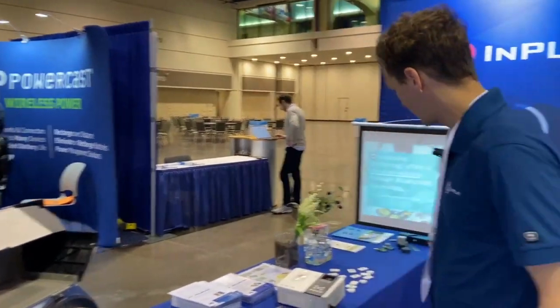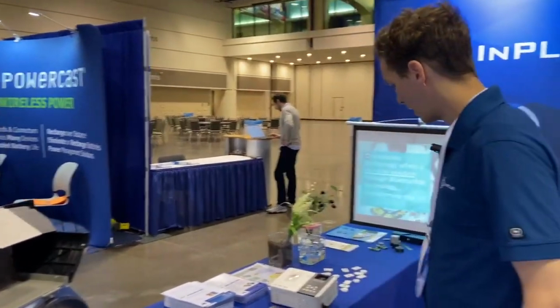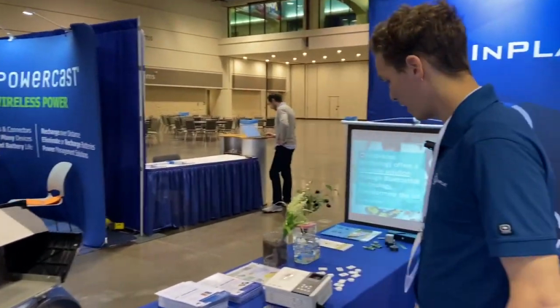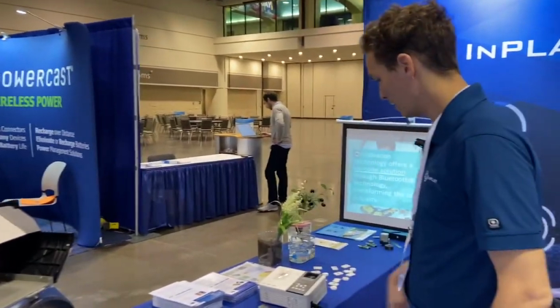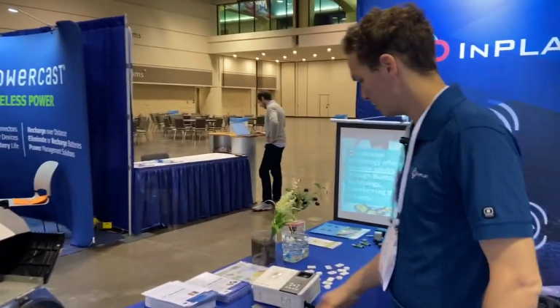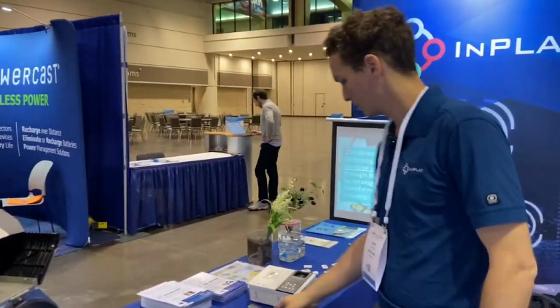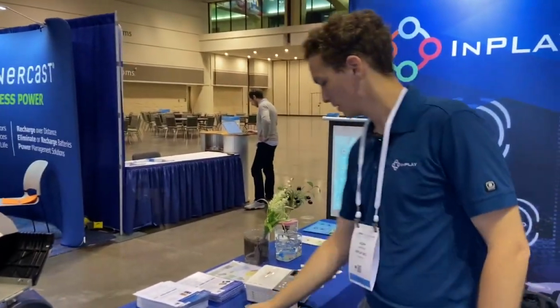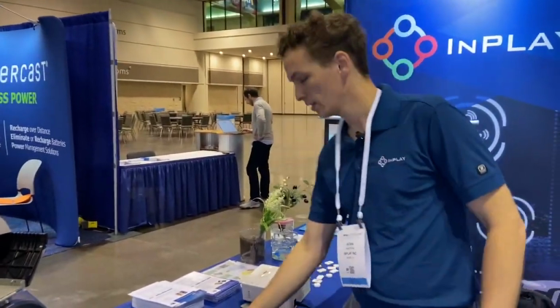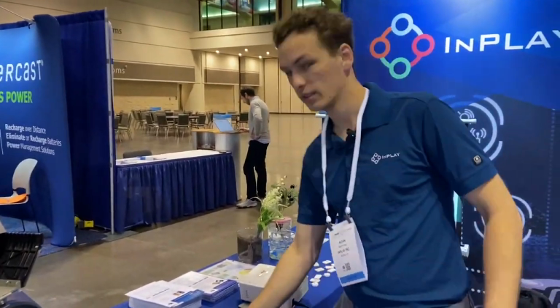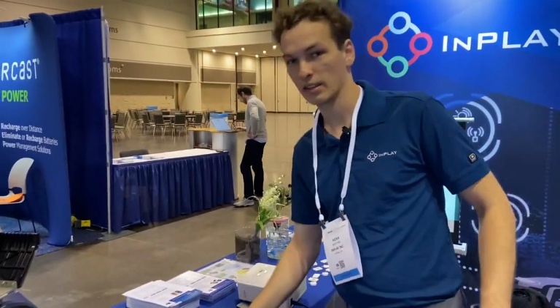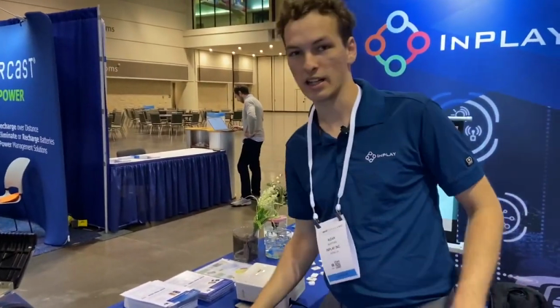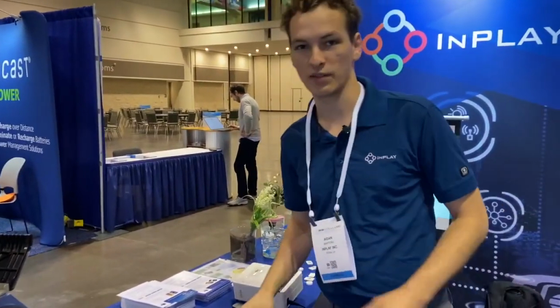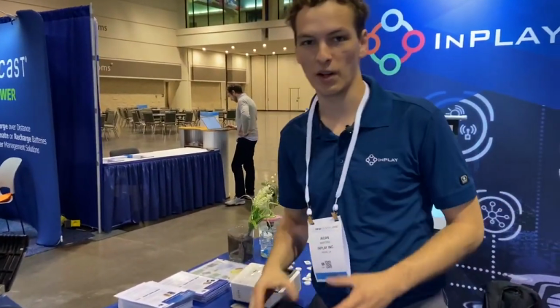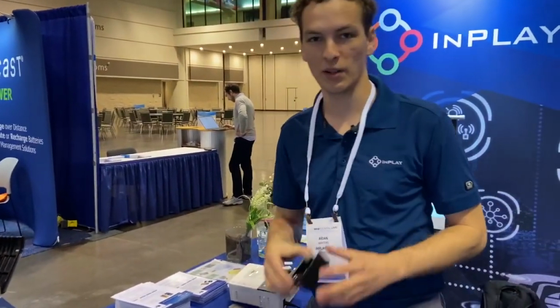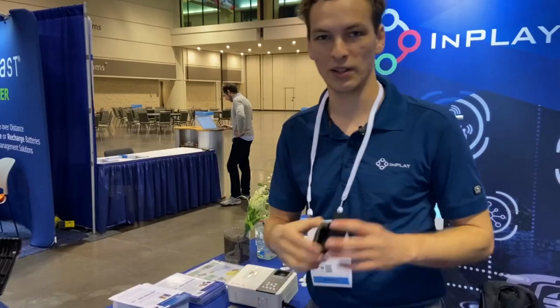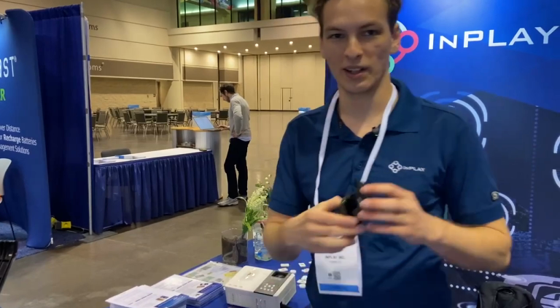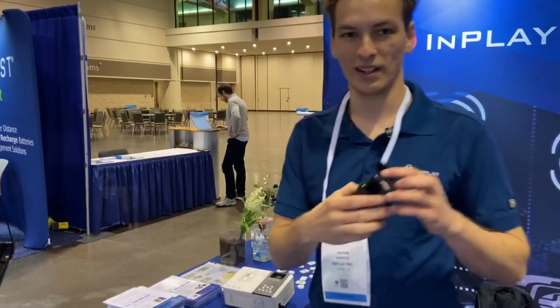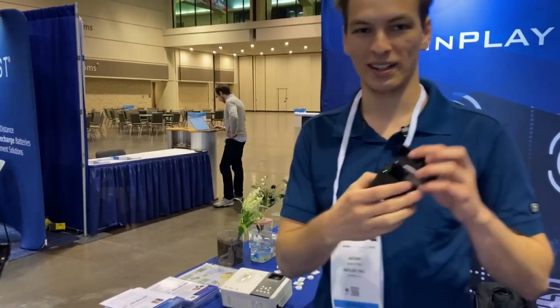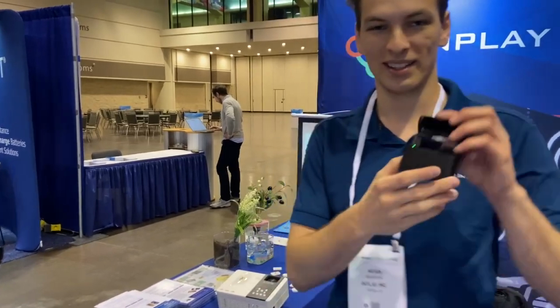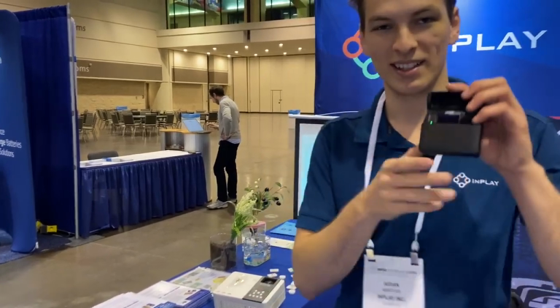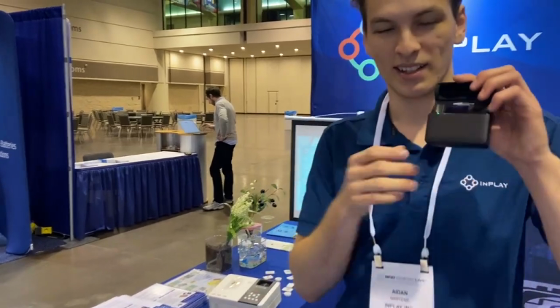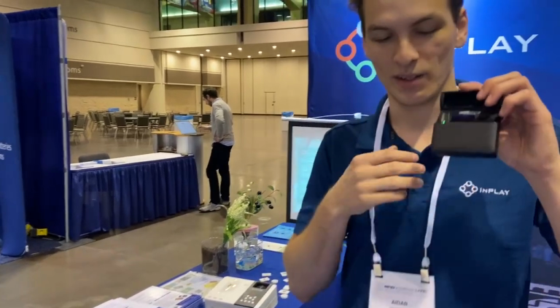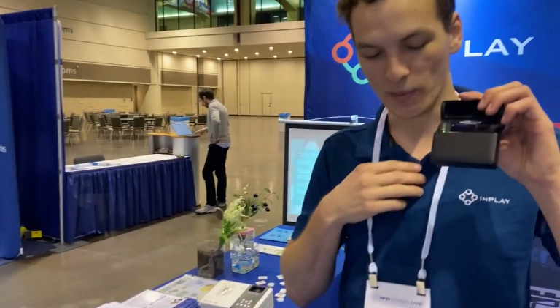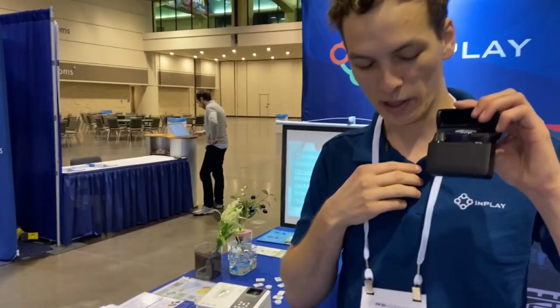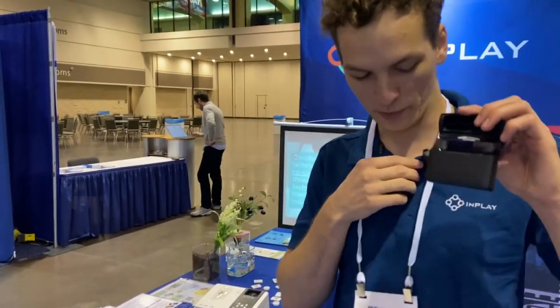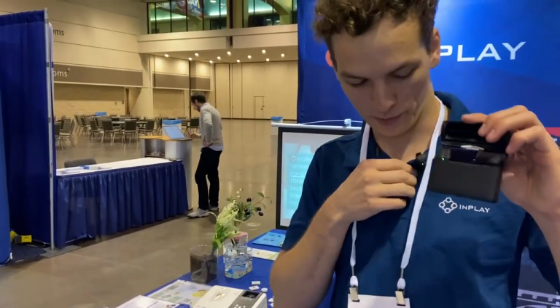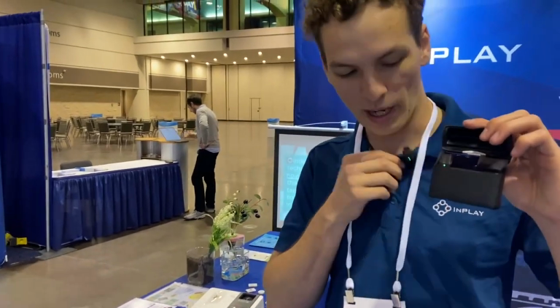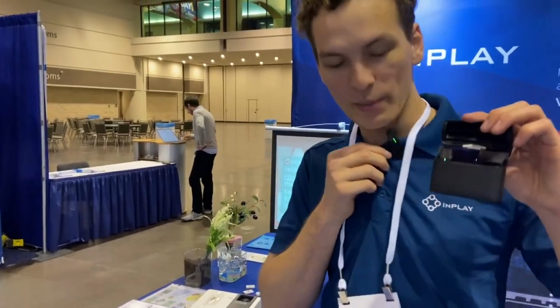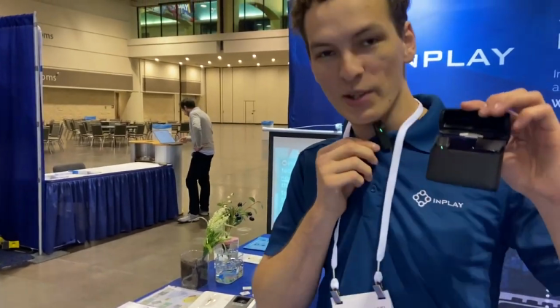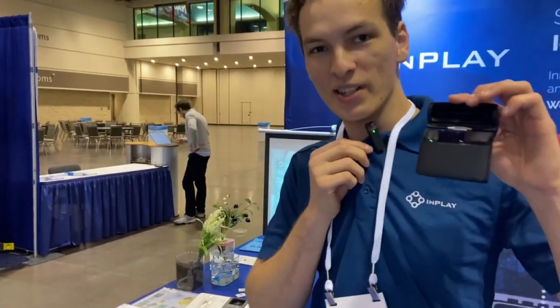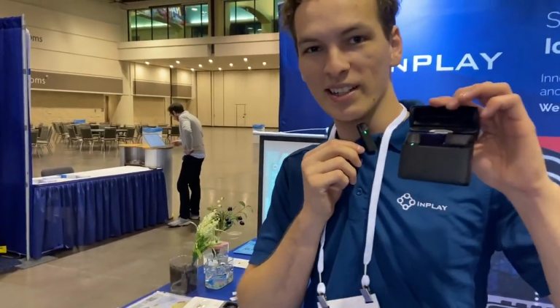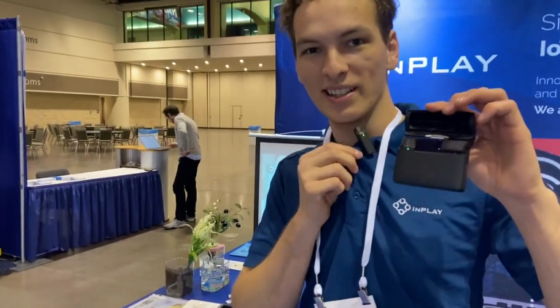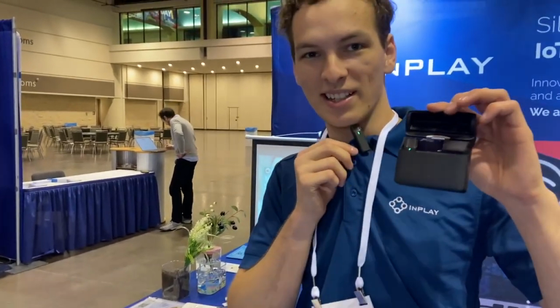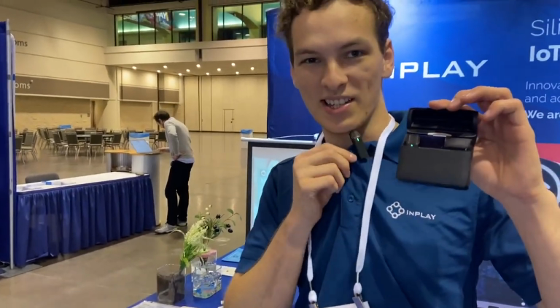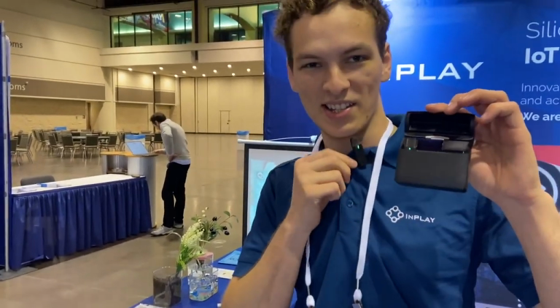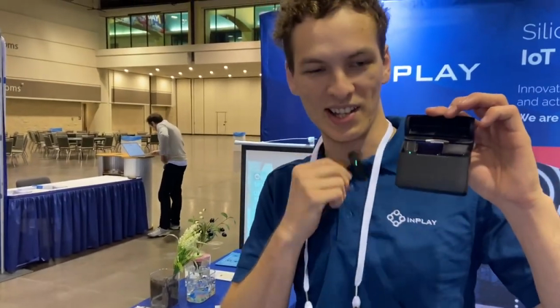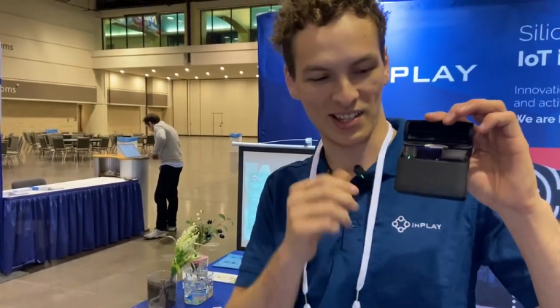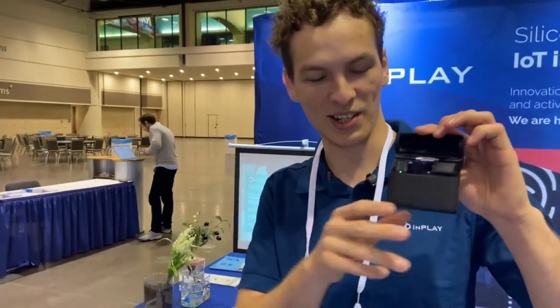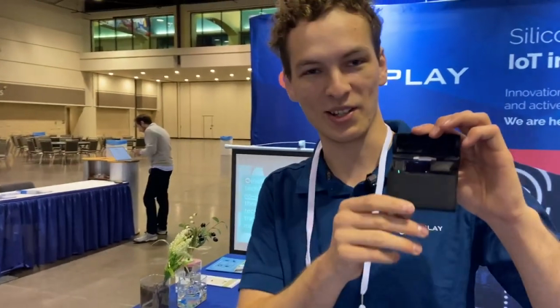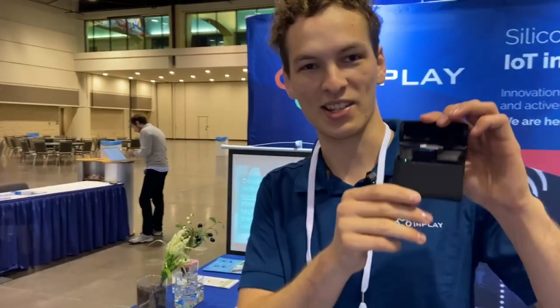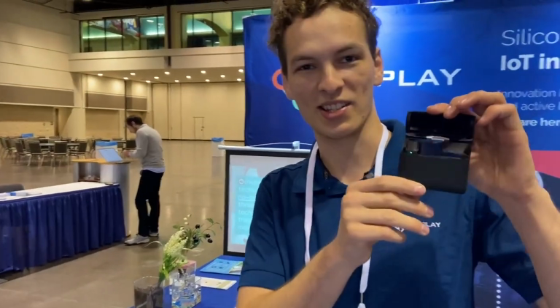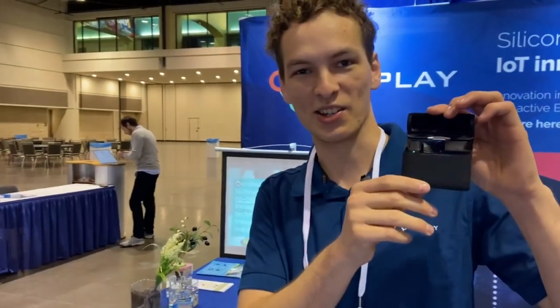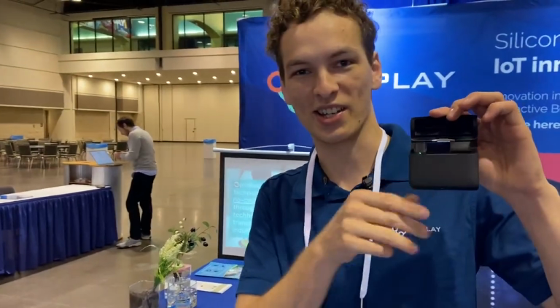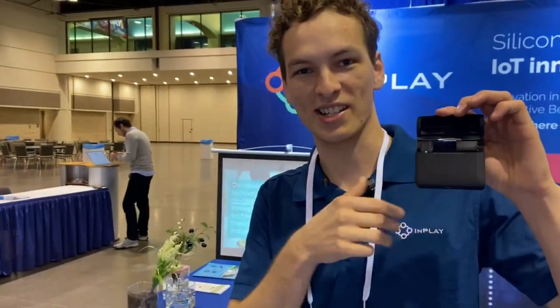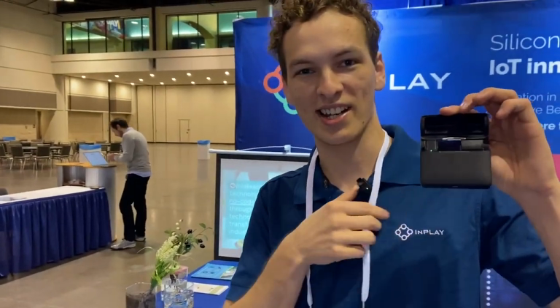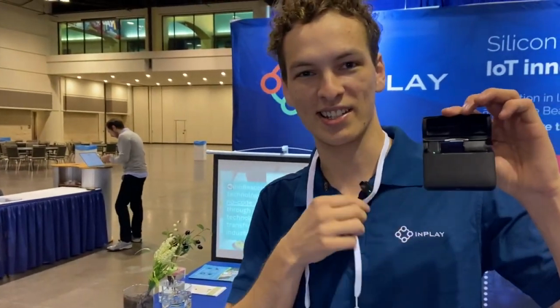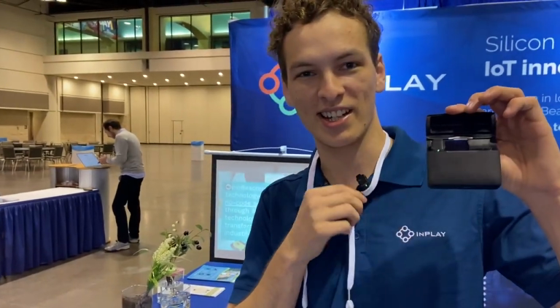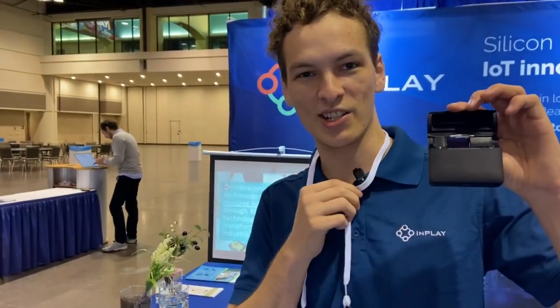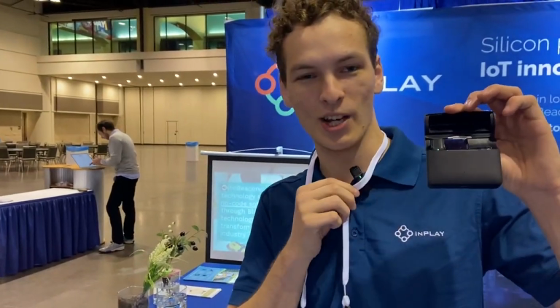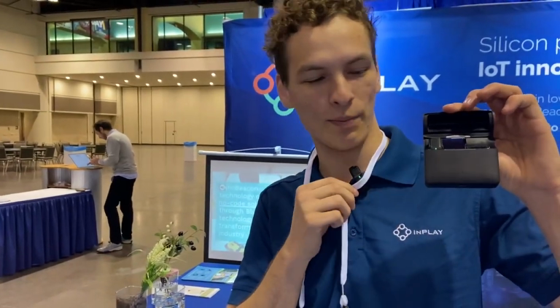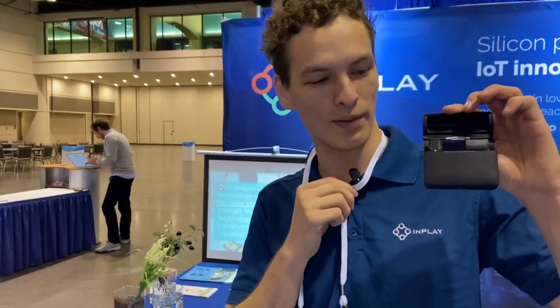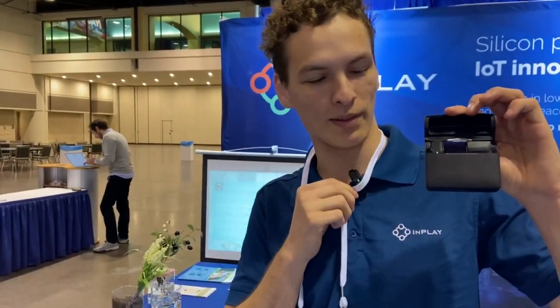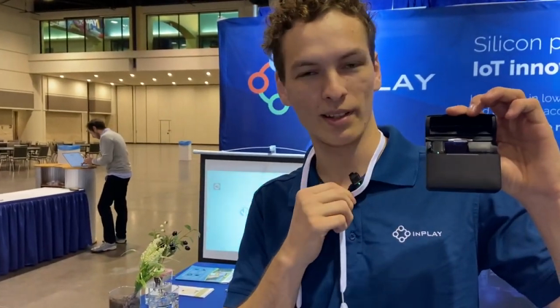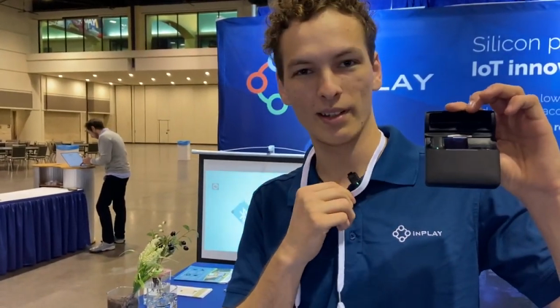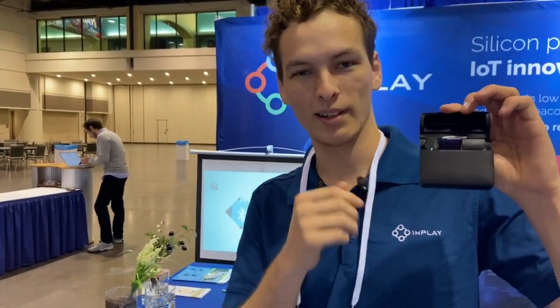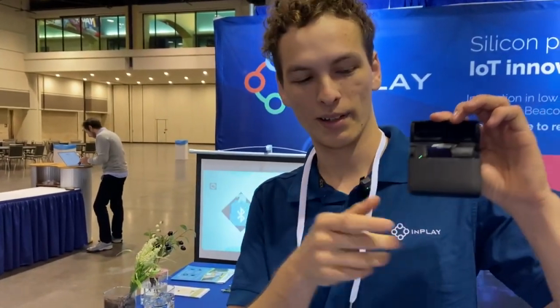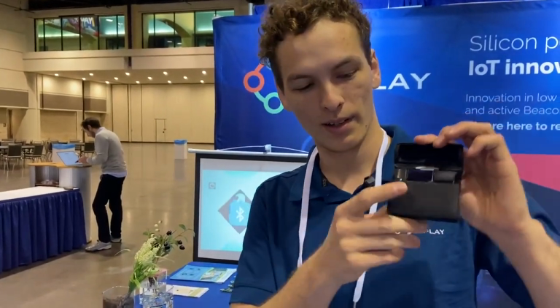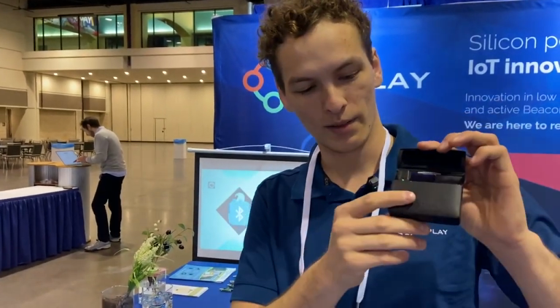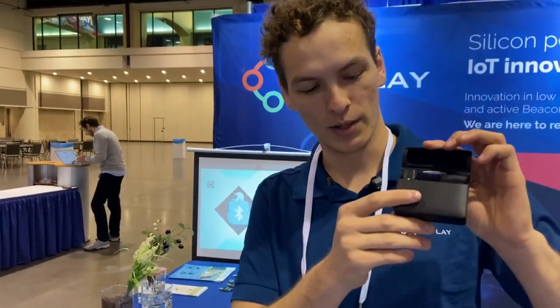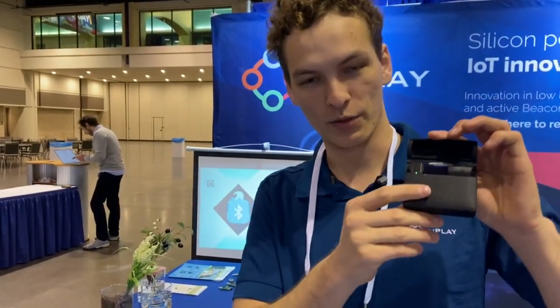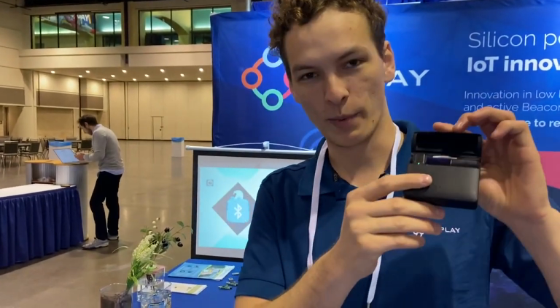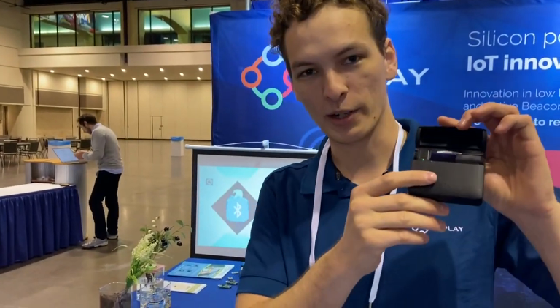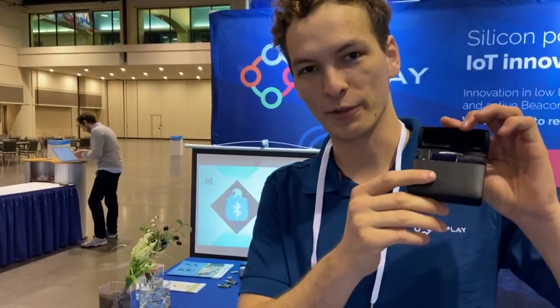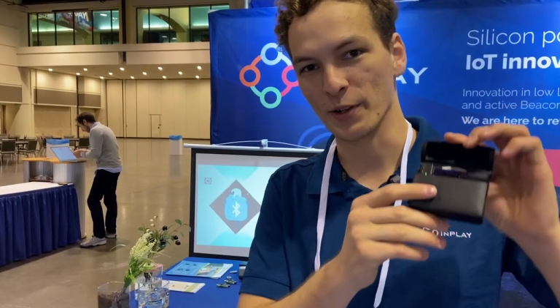Last of all, the microphone I'm using — this is us too. This is our 618 chip used in microphones.